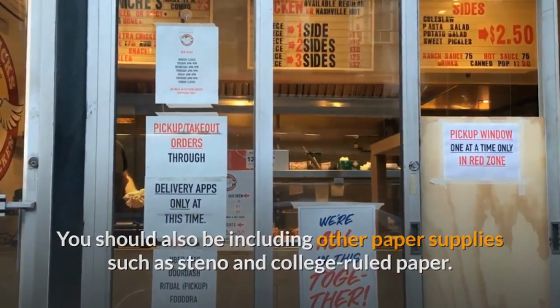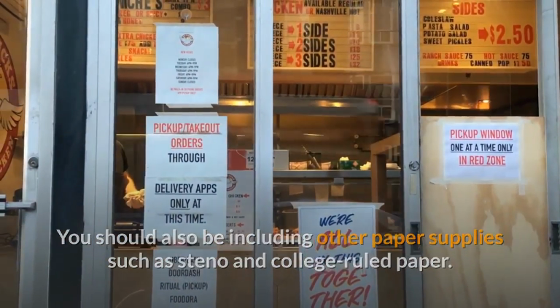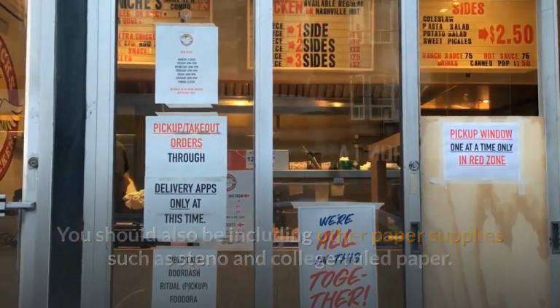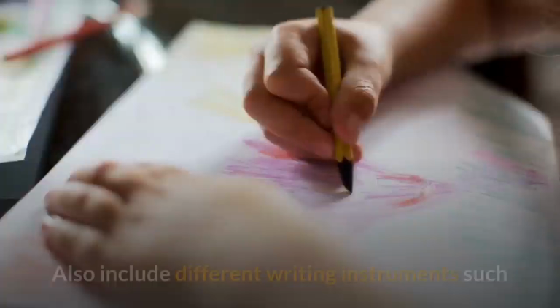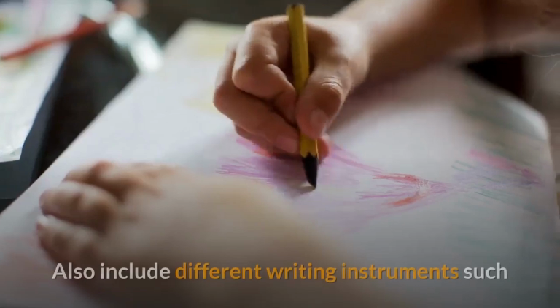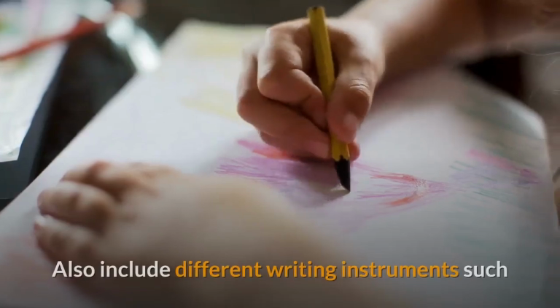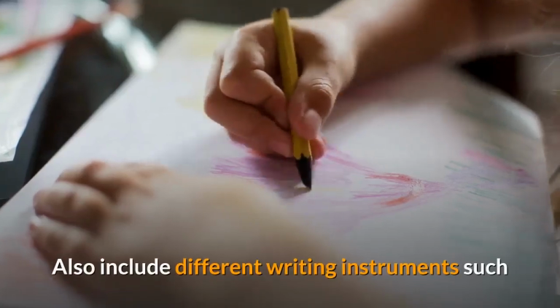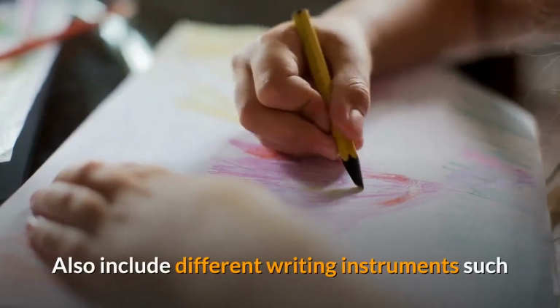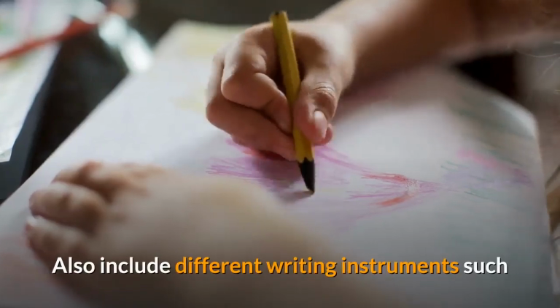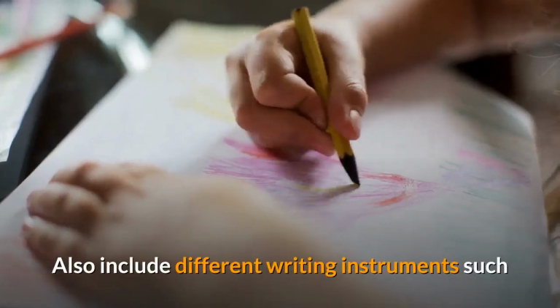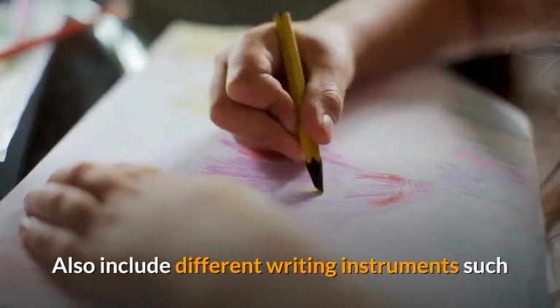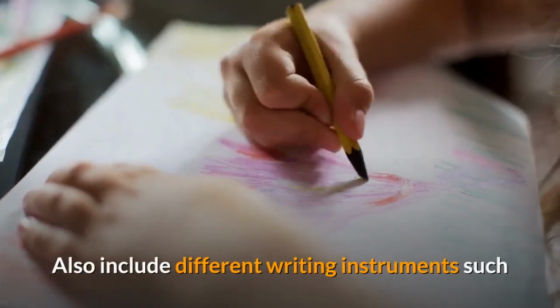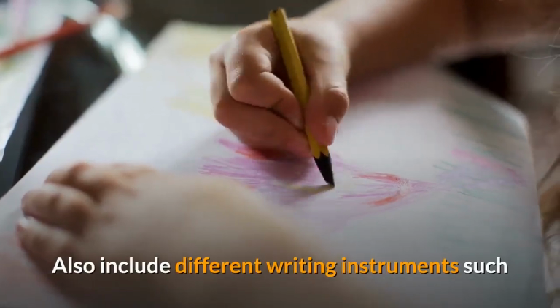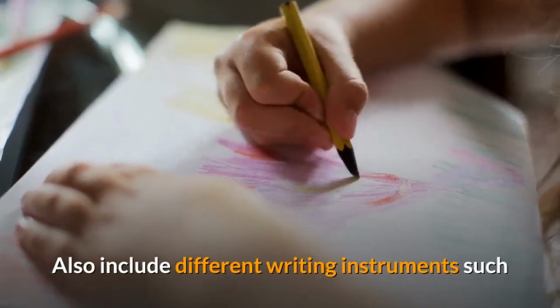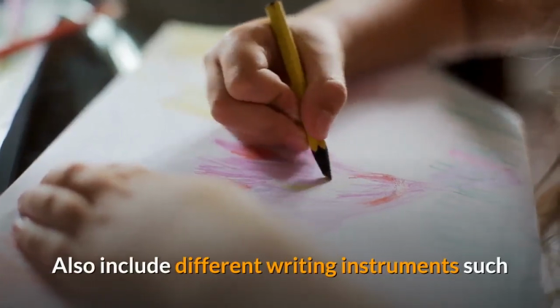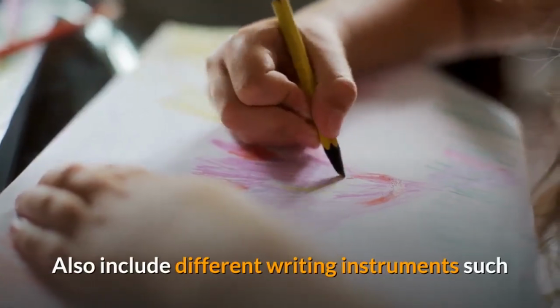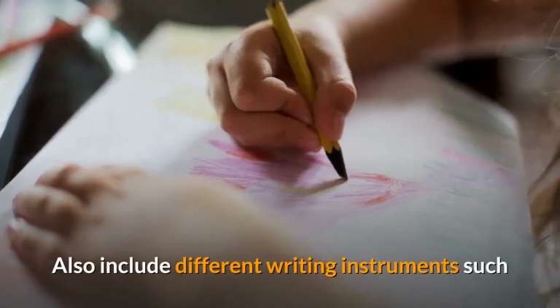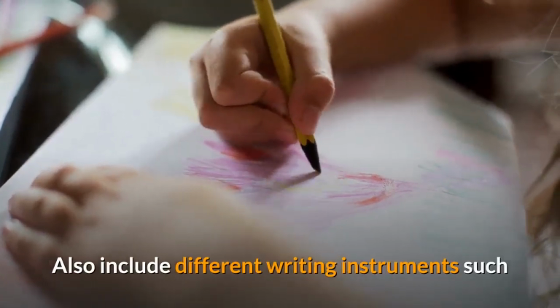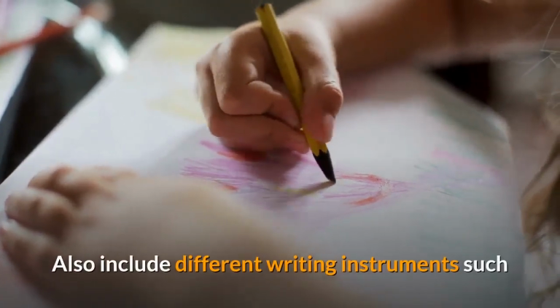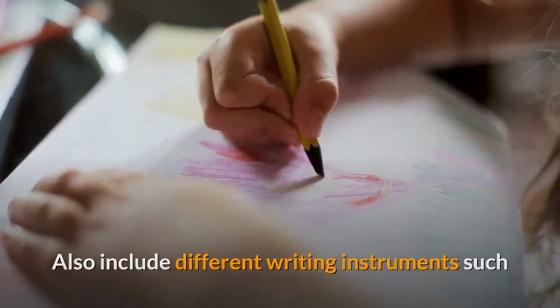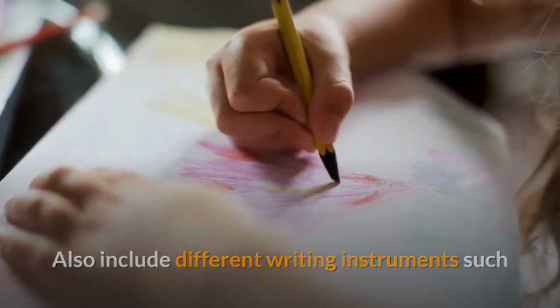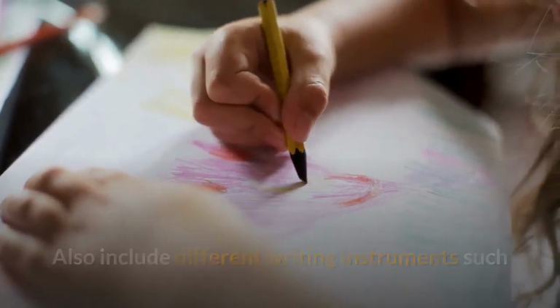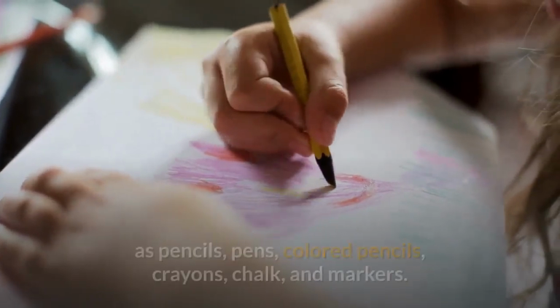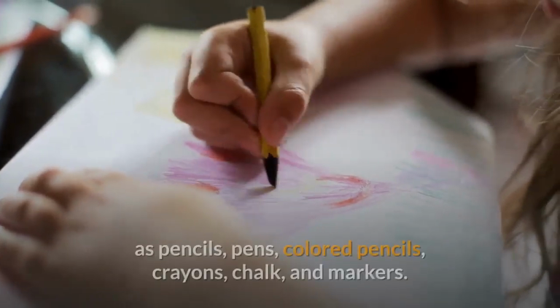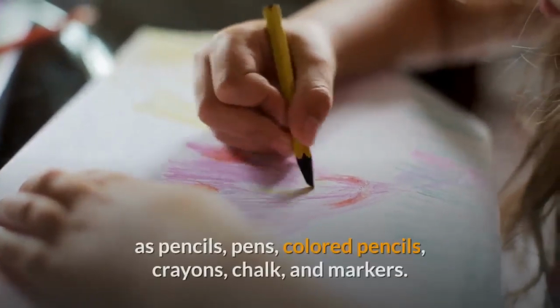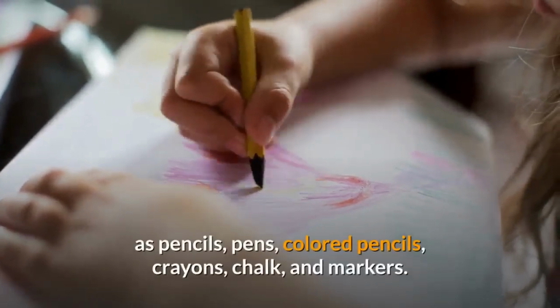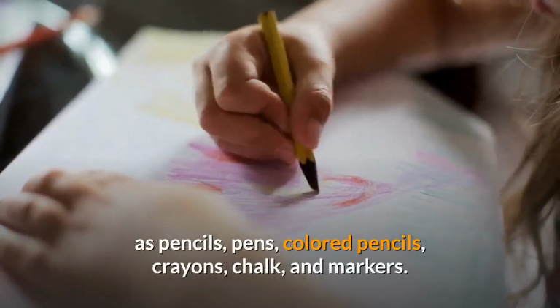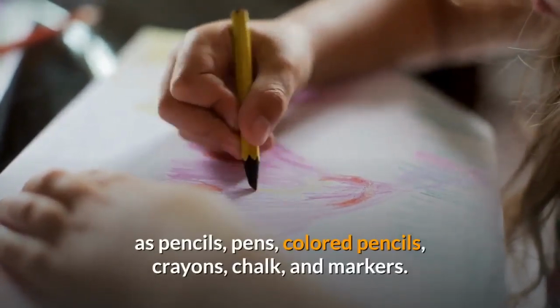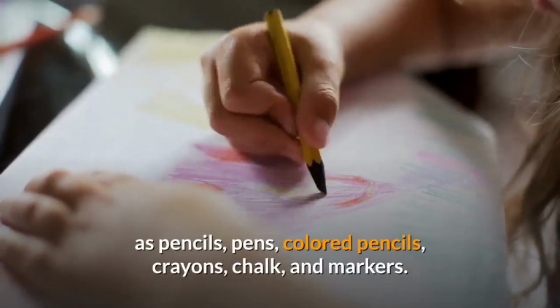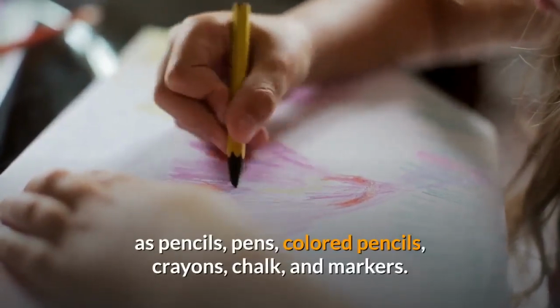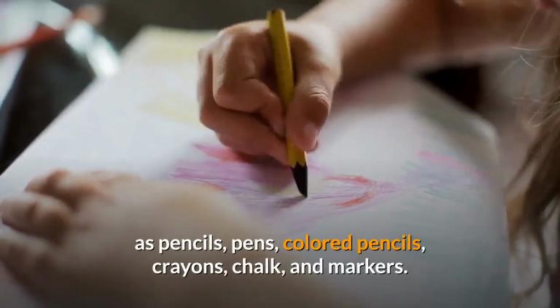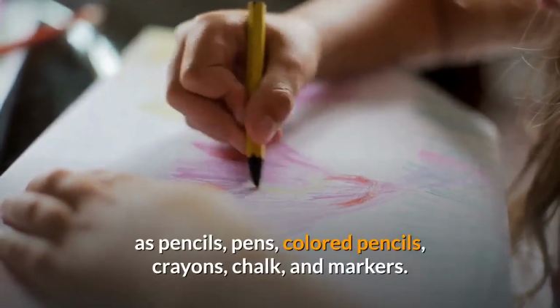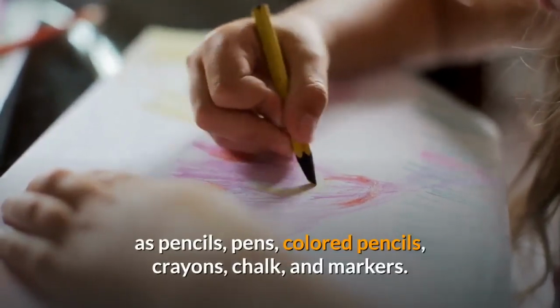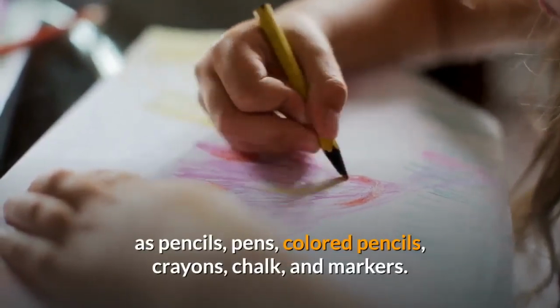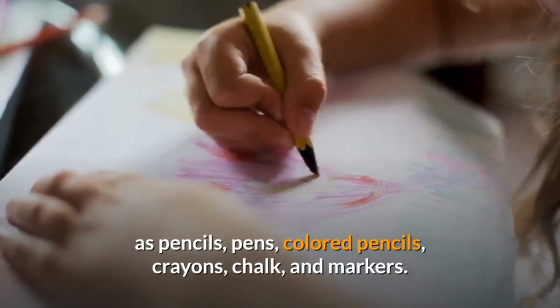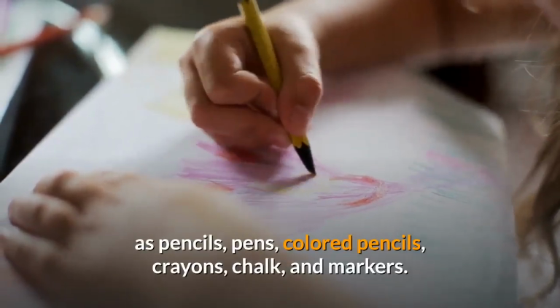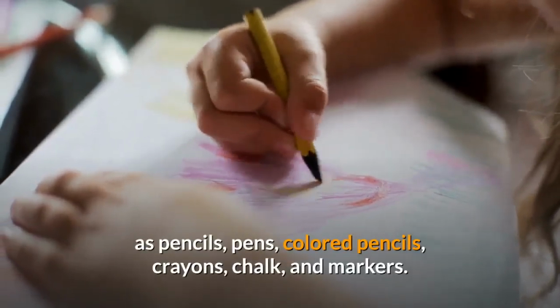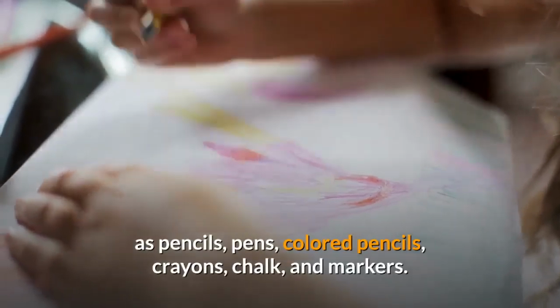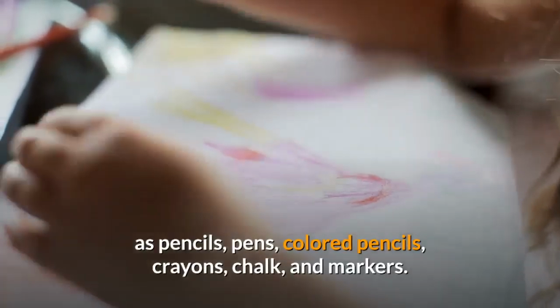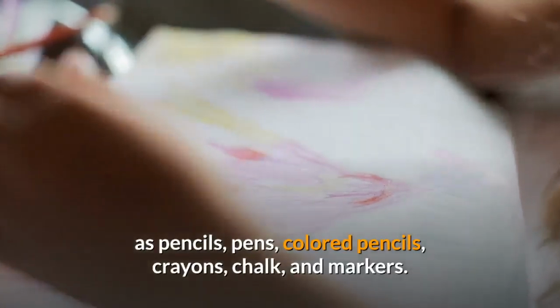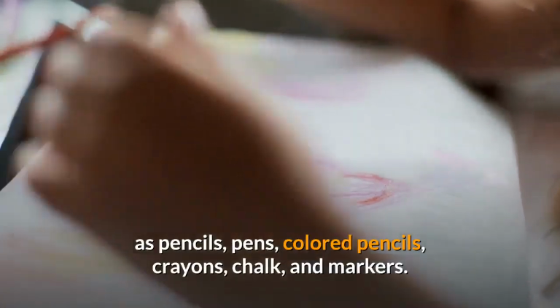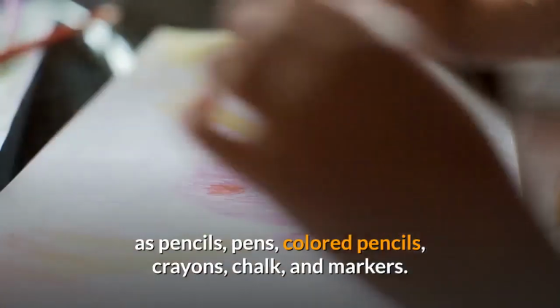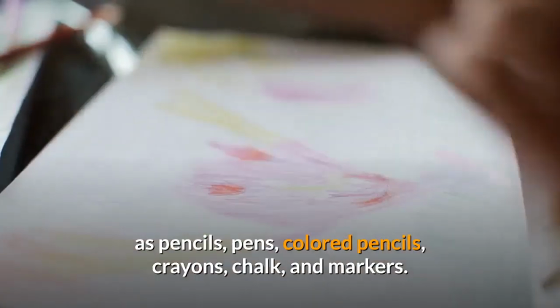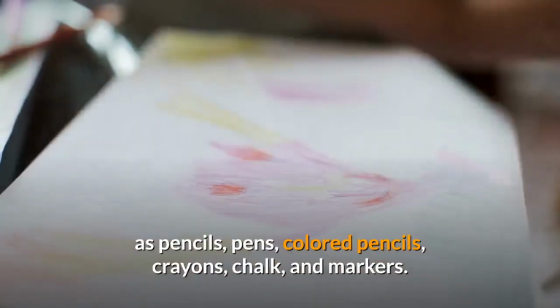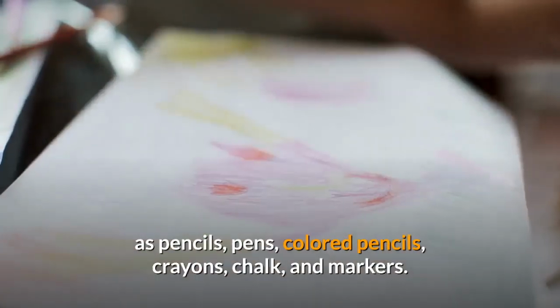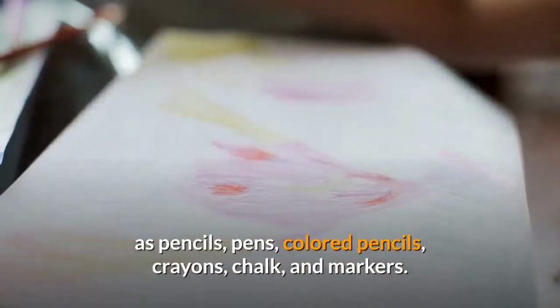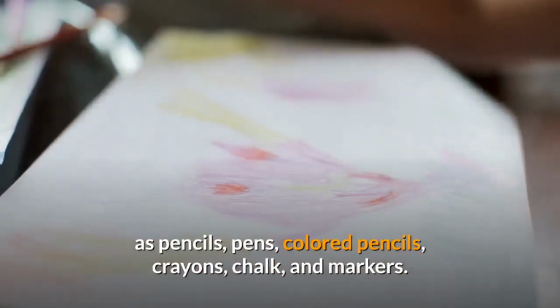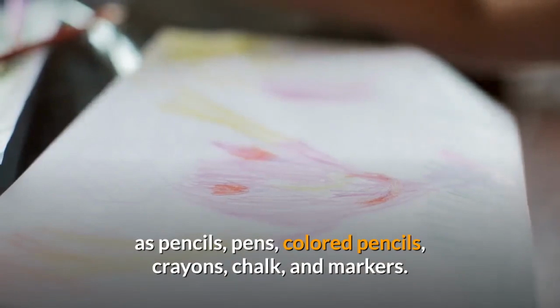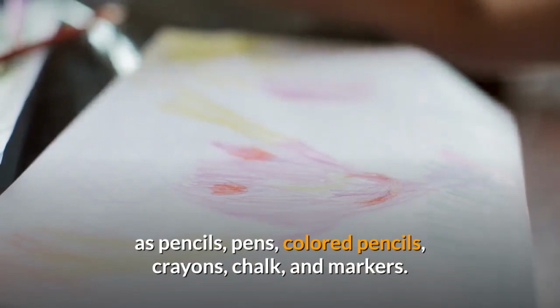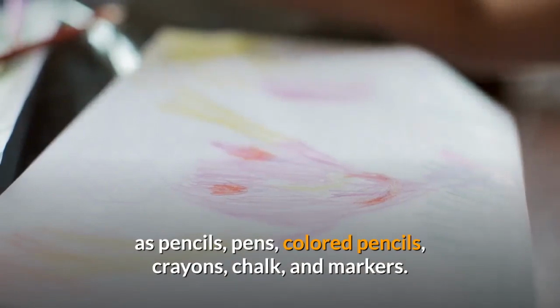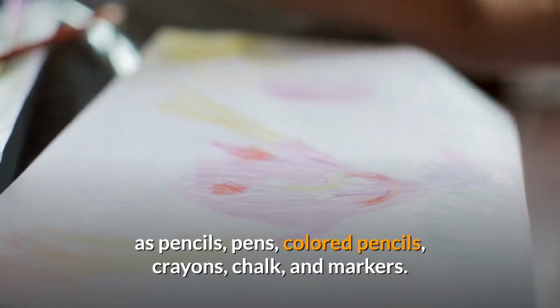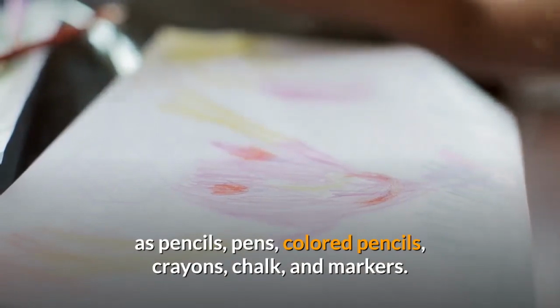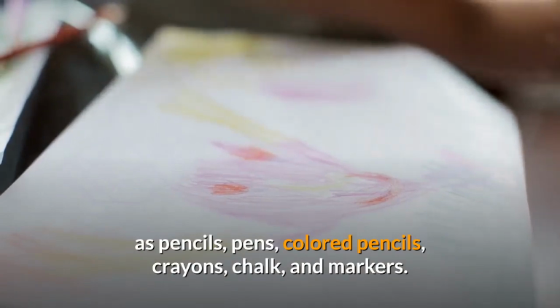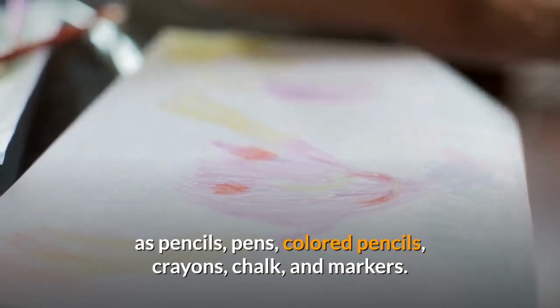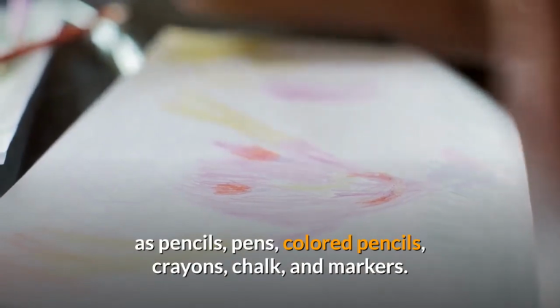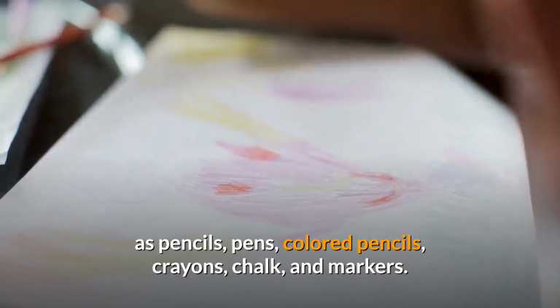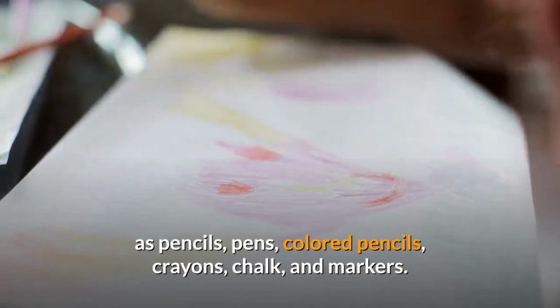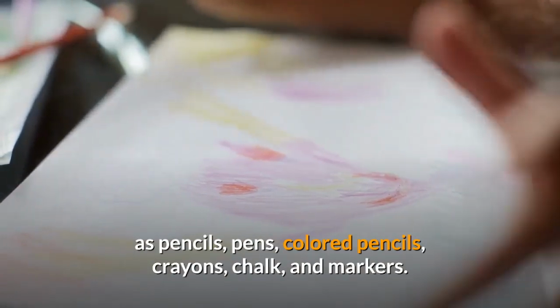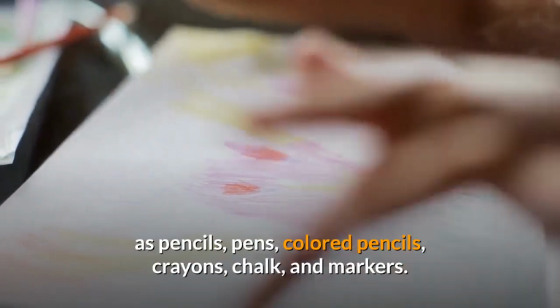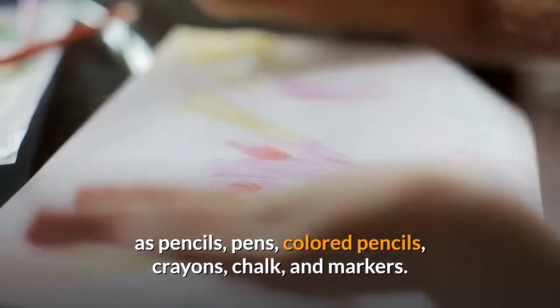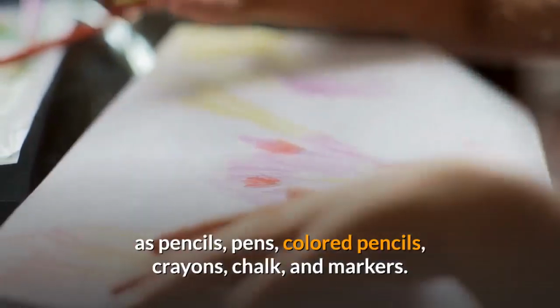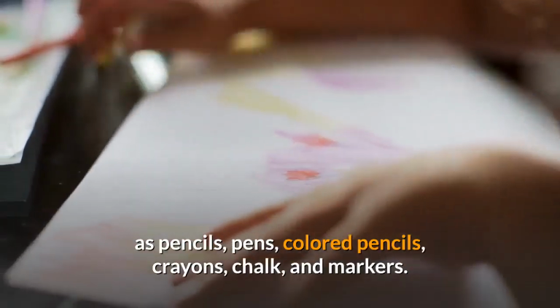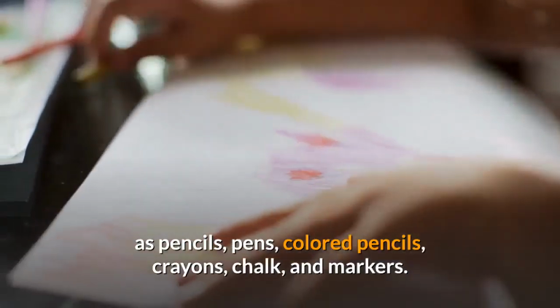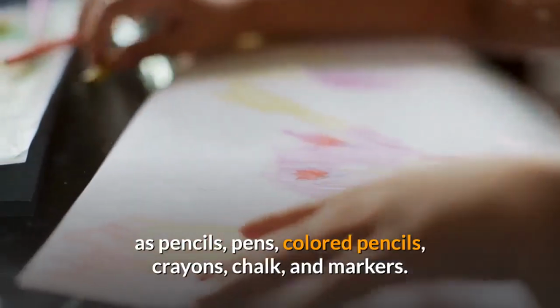Also include different writing instruments such as pencils, pens, colored pencils, crayons, chalk, and markers.